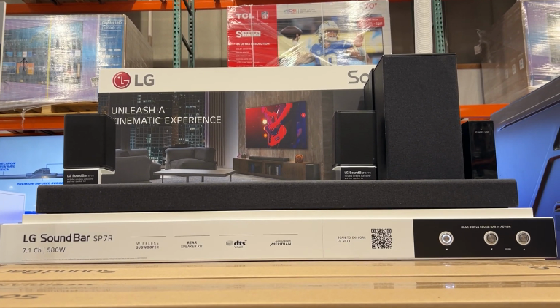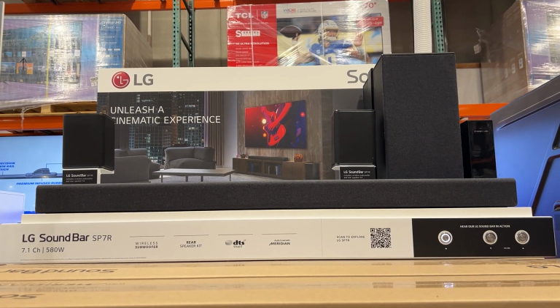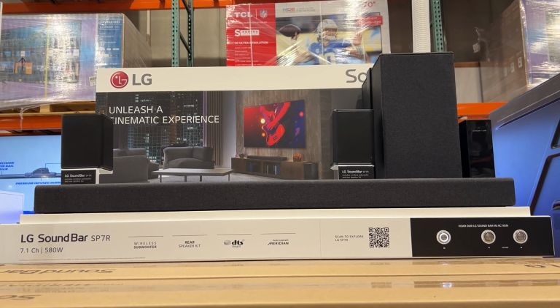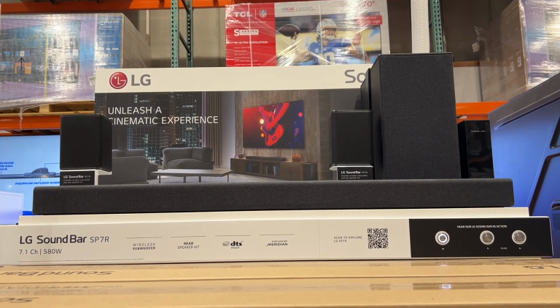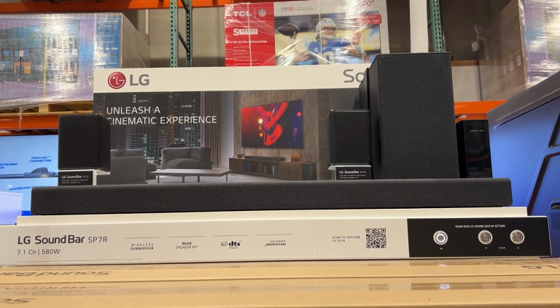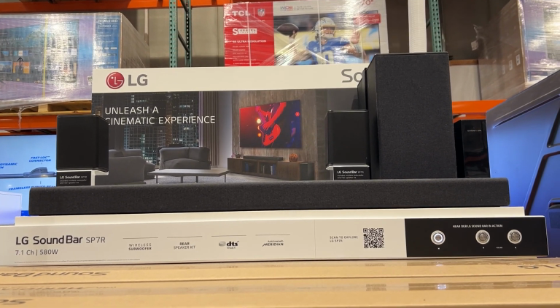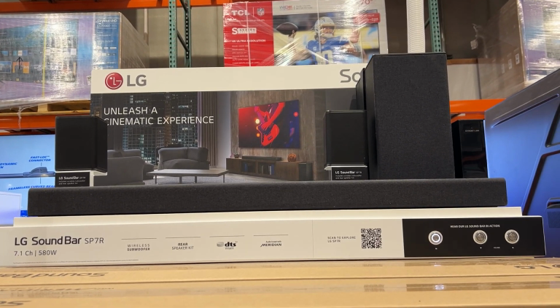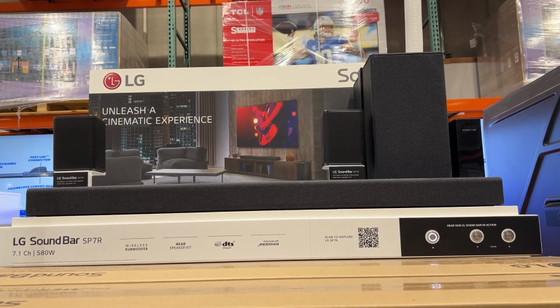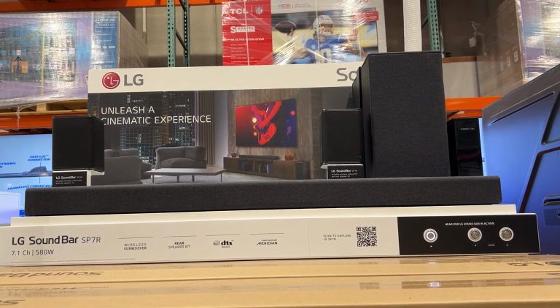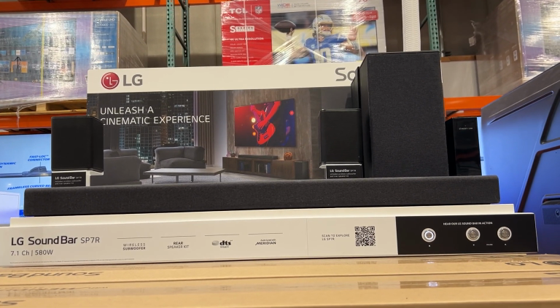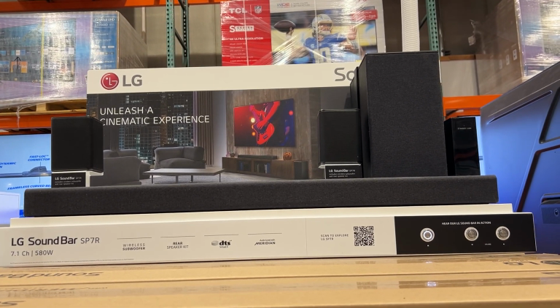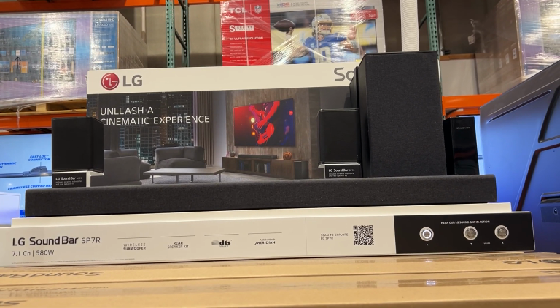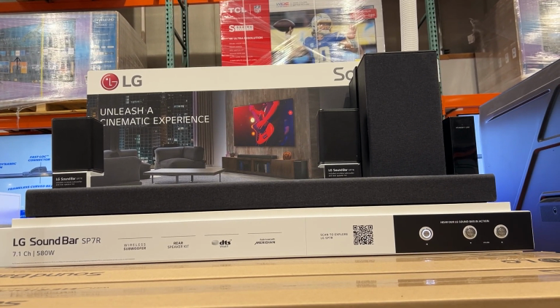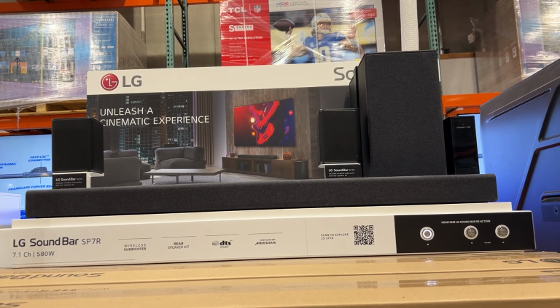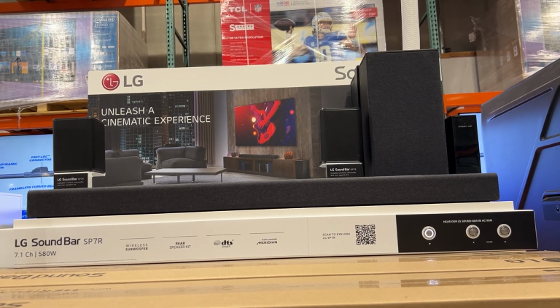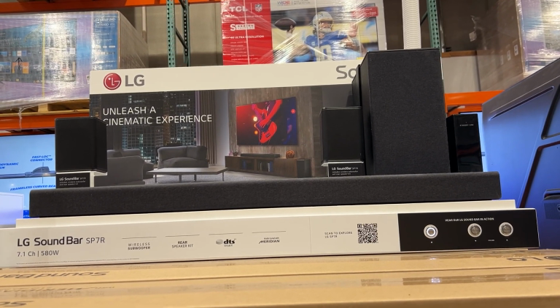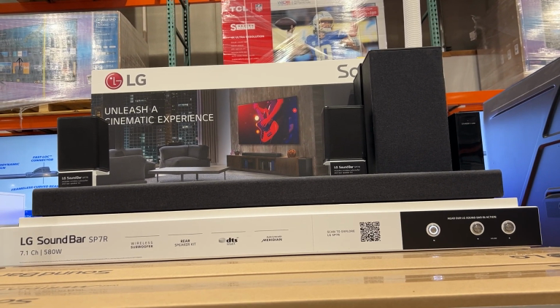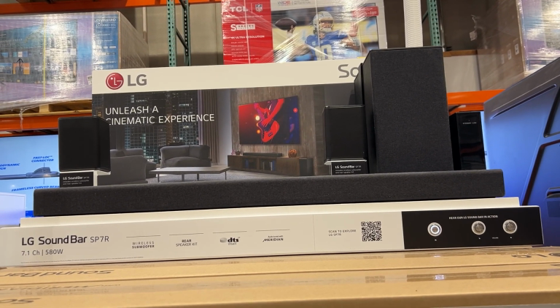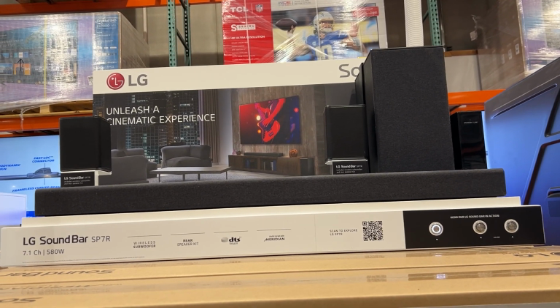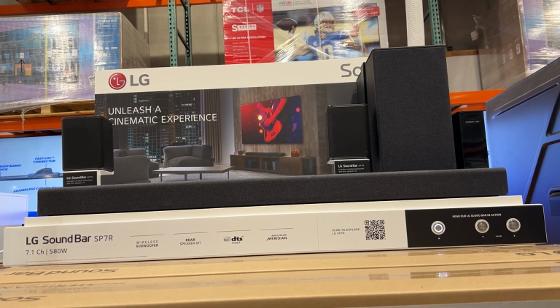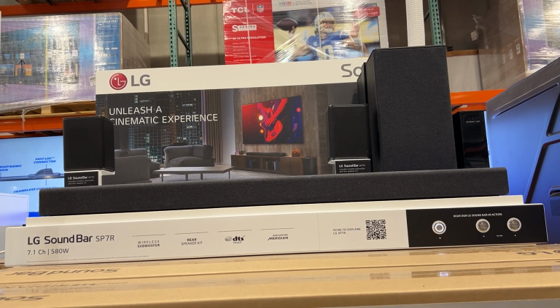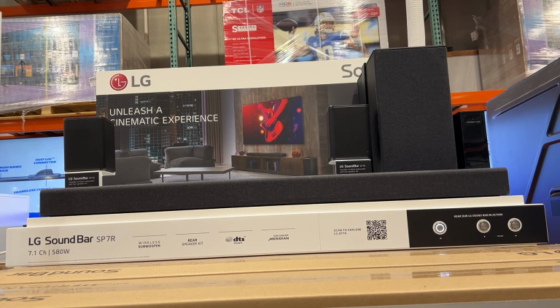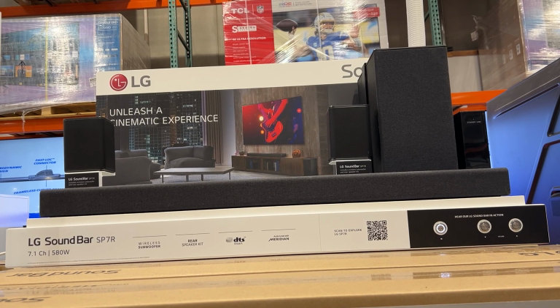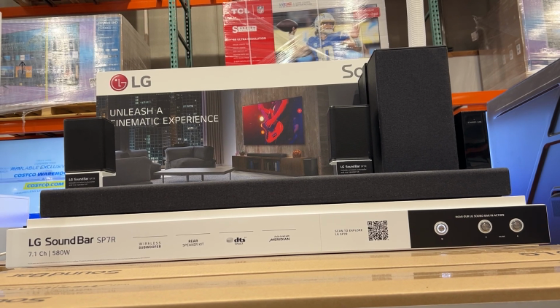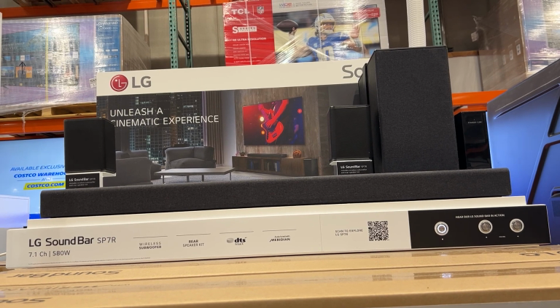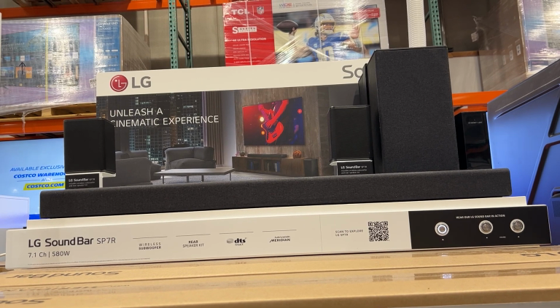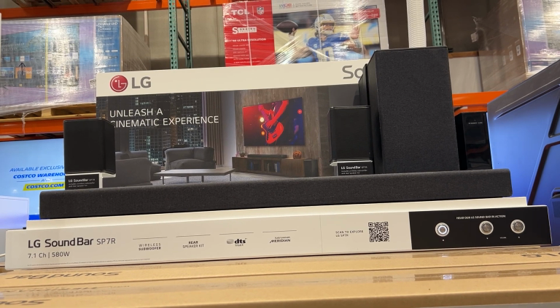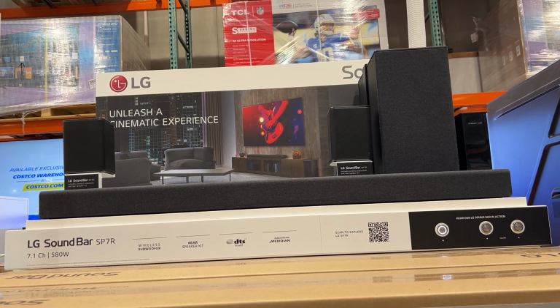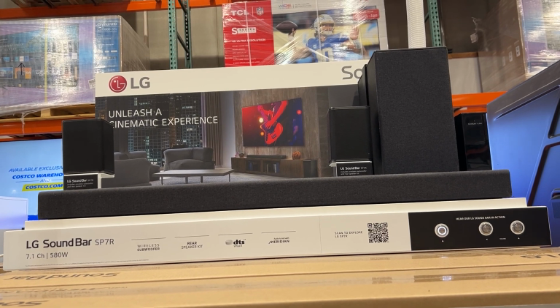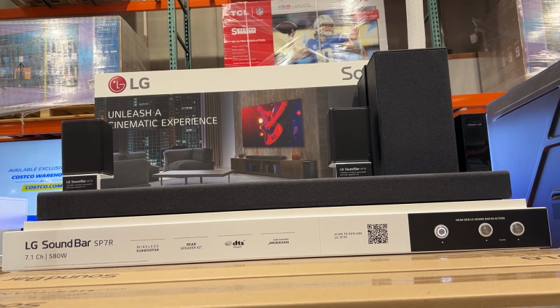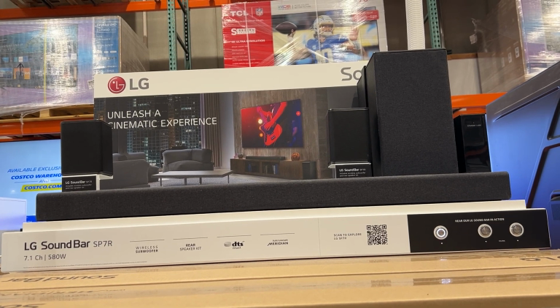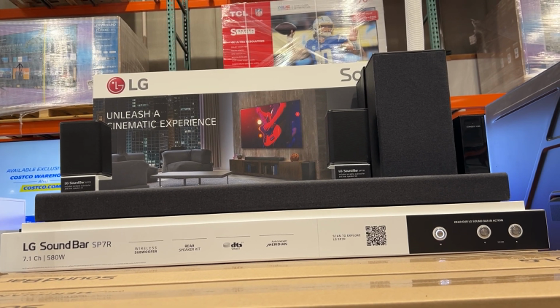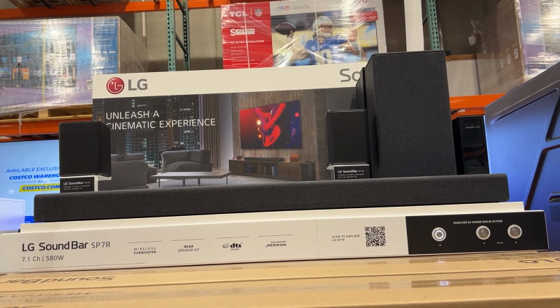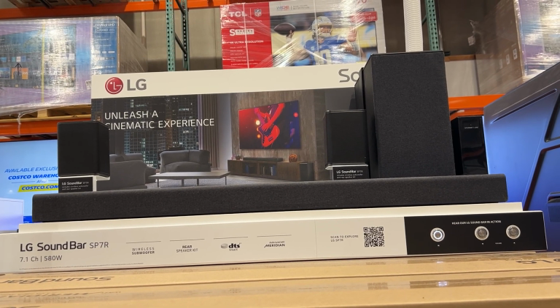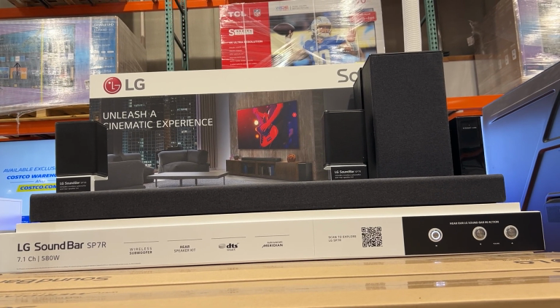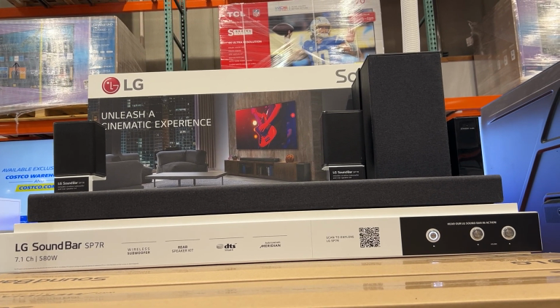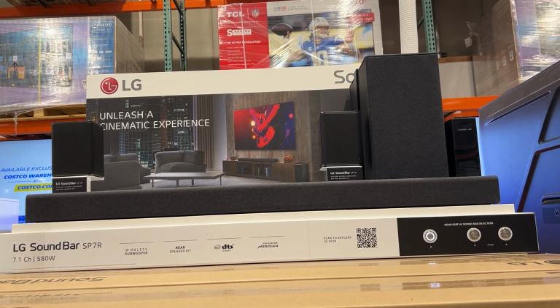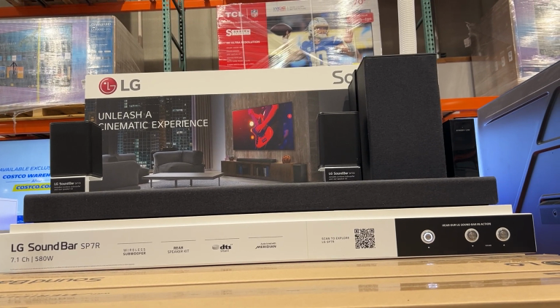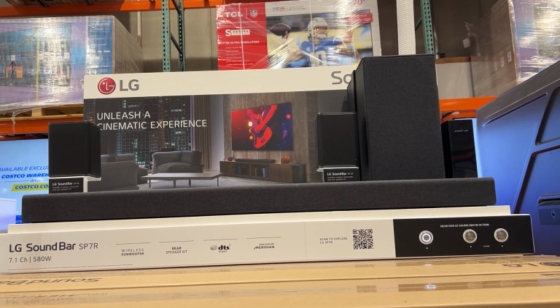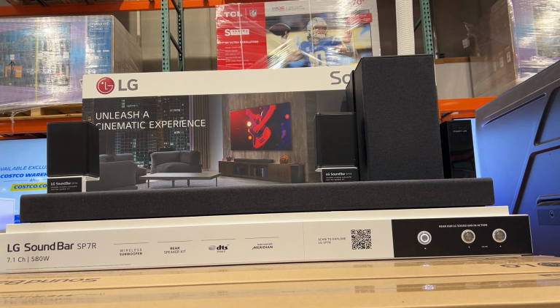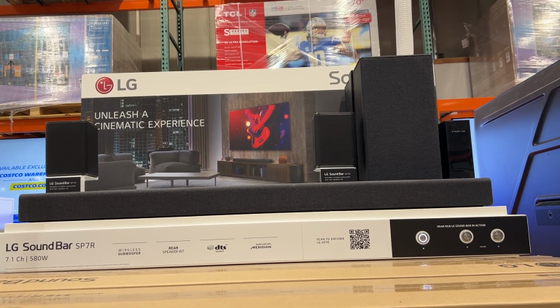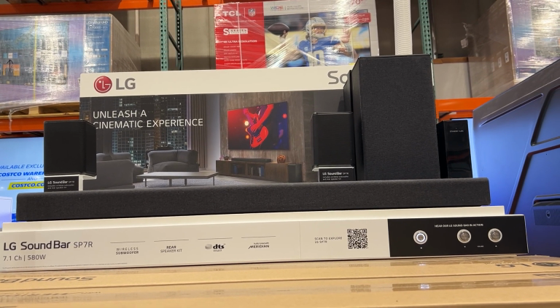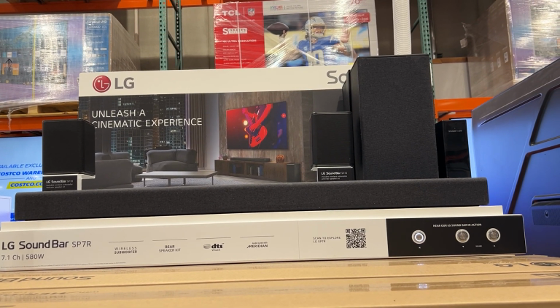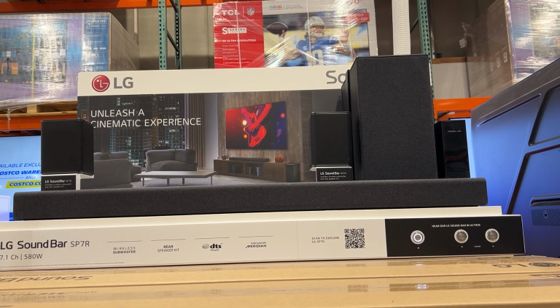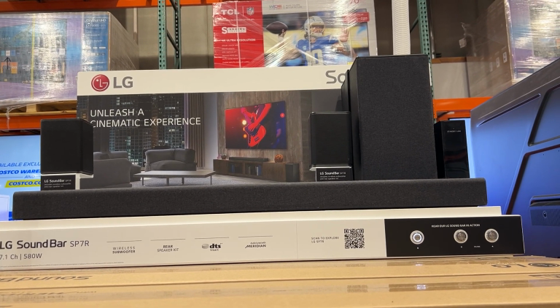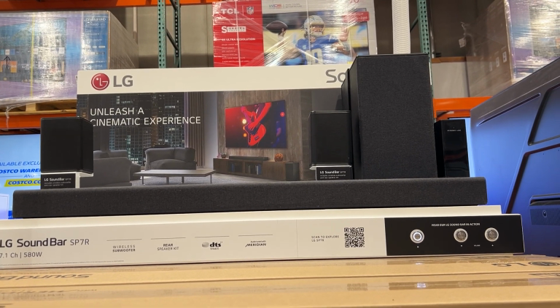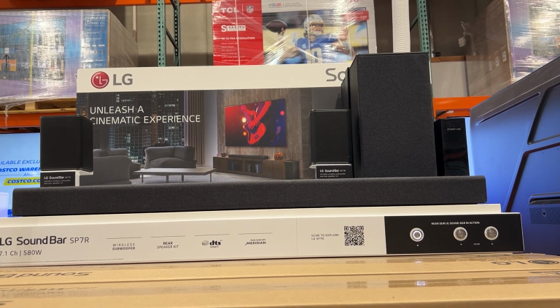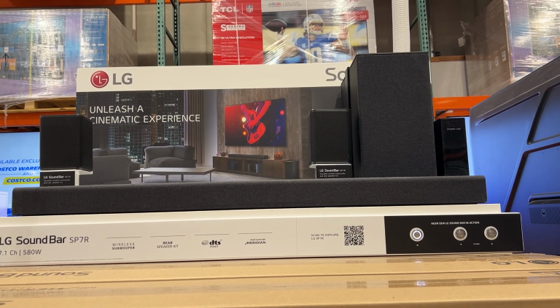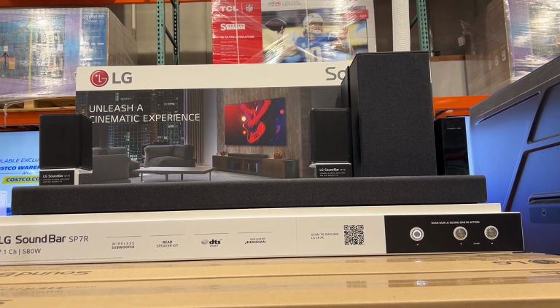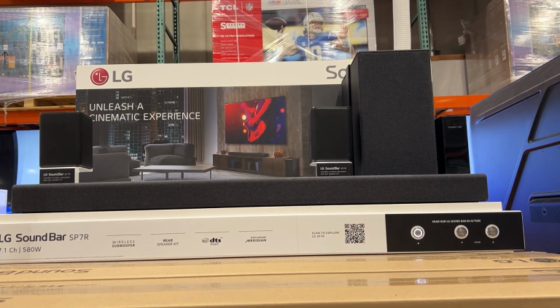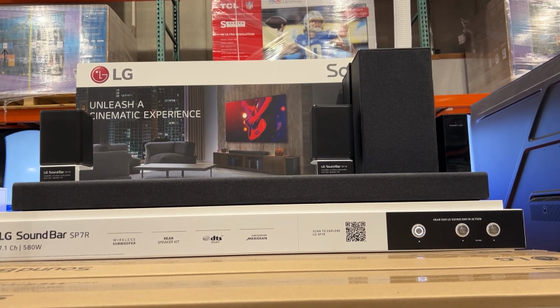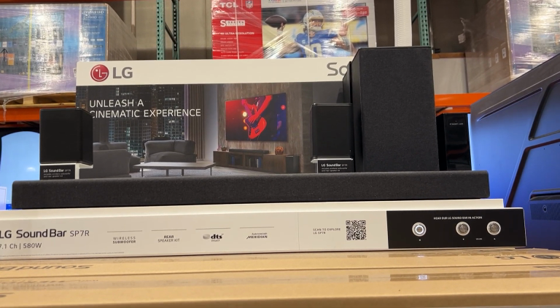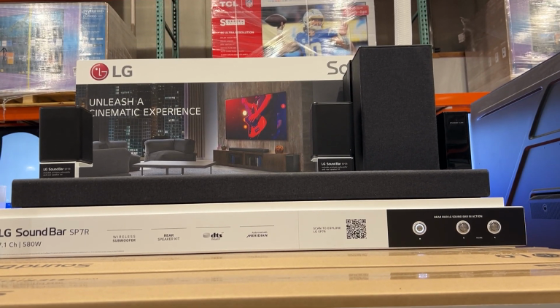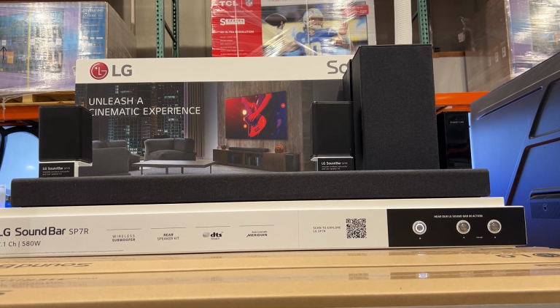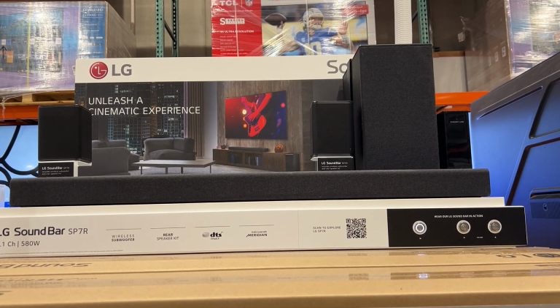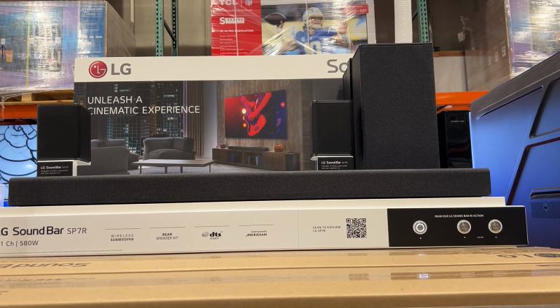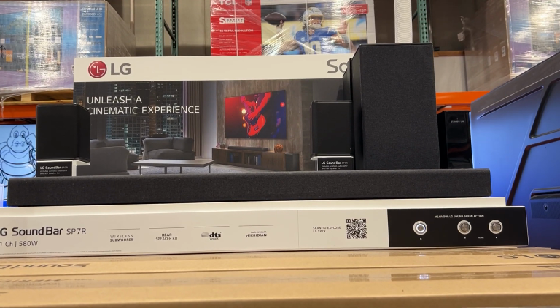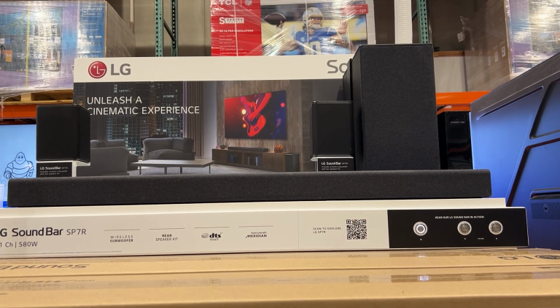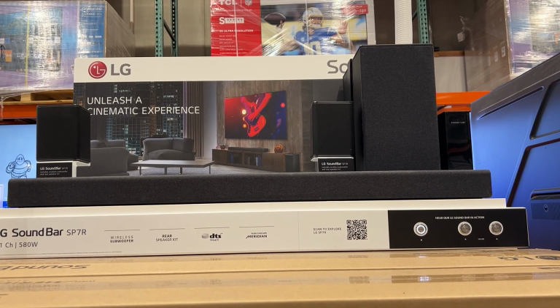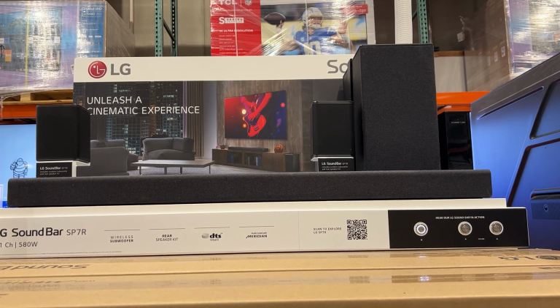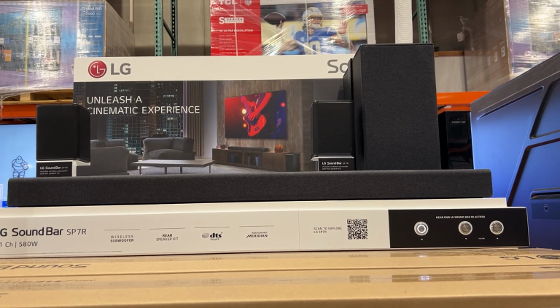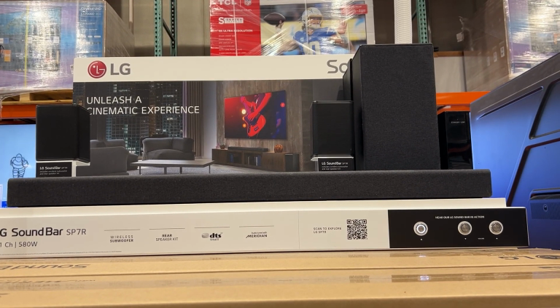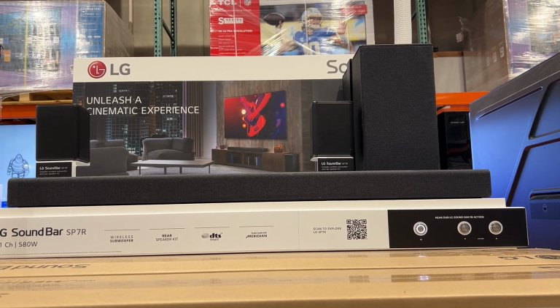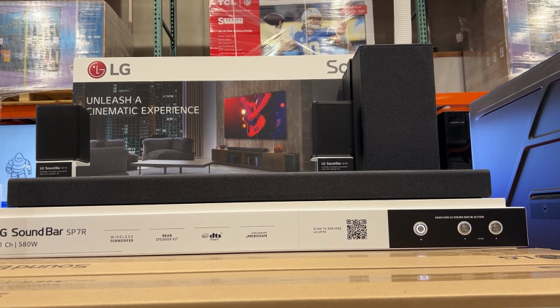This thing does boast 580 watts, which is pretty good sound for a soundbar in your average size living room. Hopefully this gives you a good look at what to expect if you're in the market to buy this soundbar.